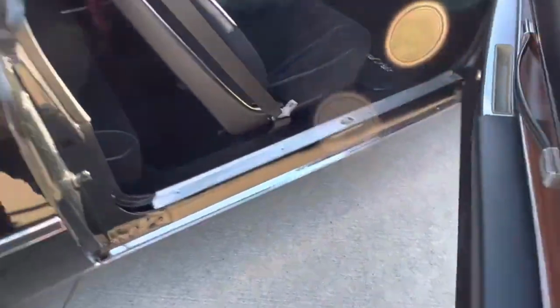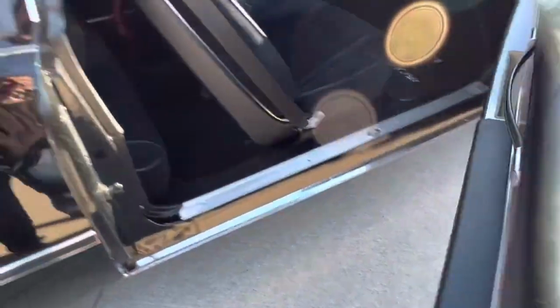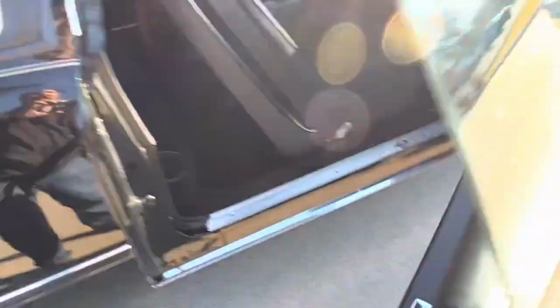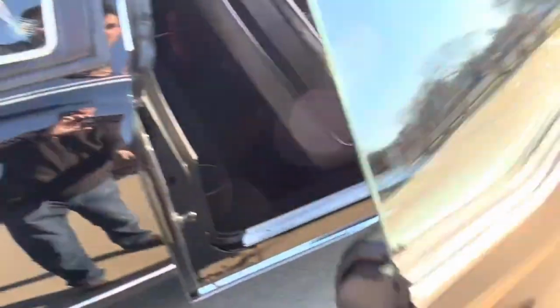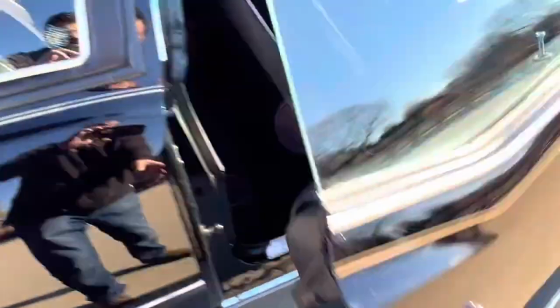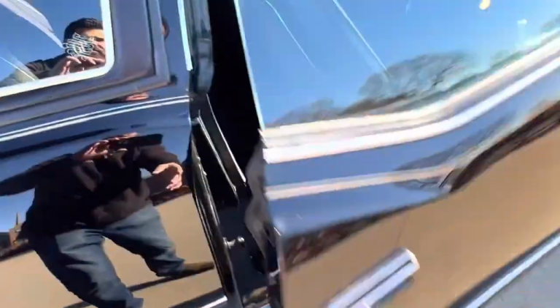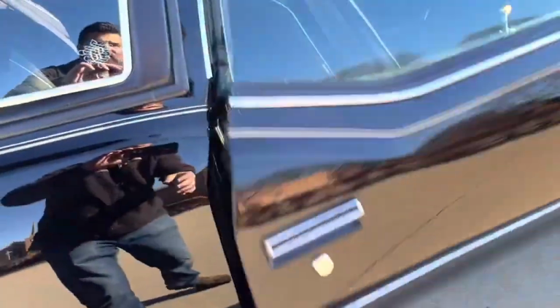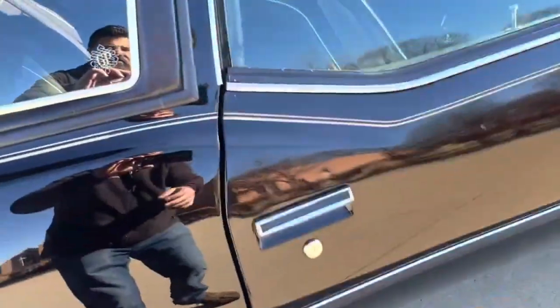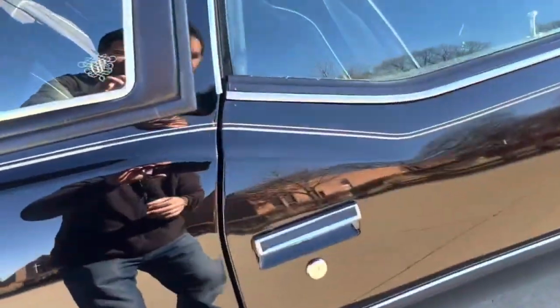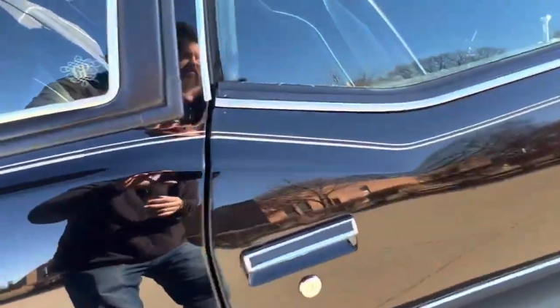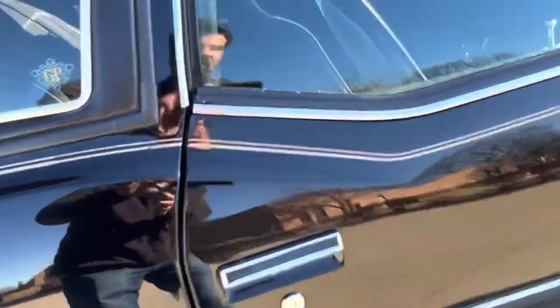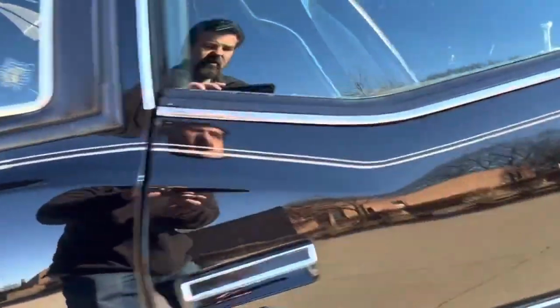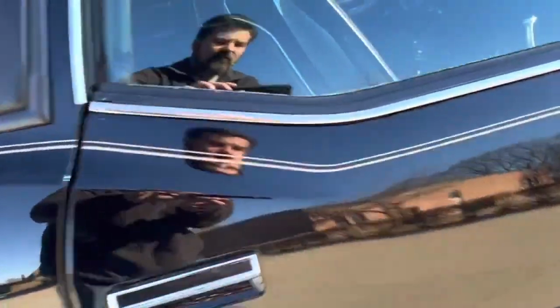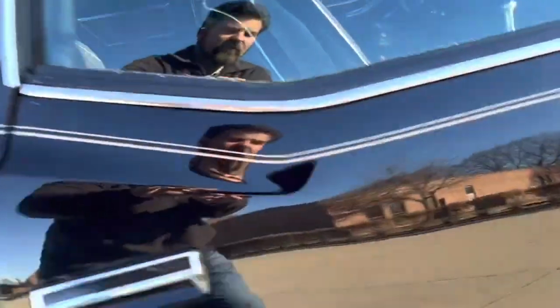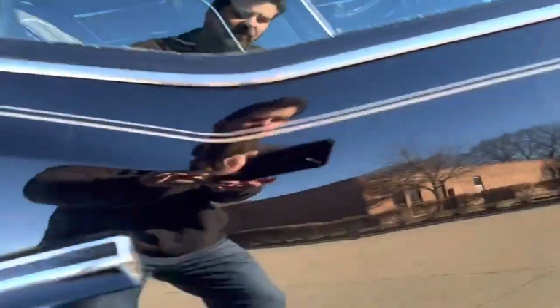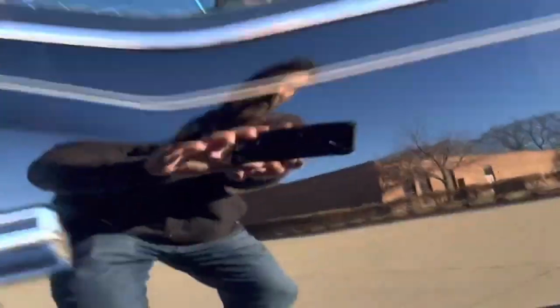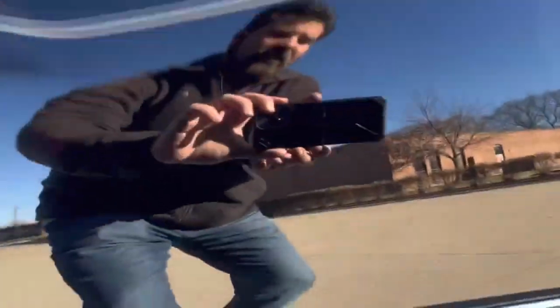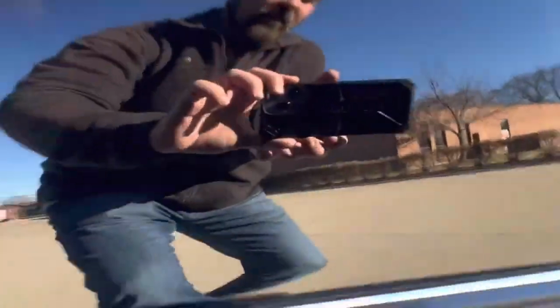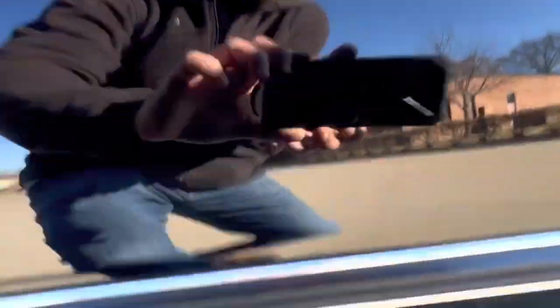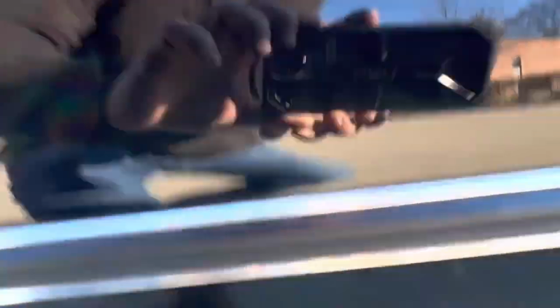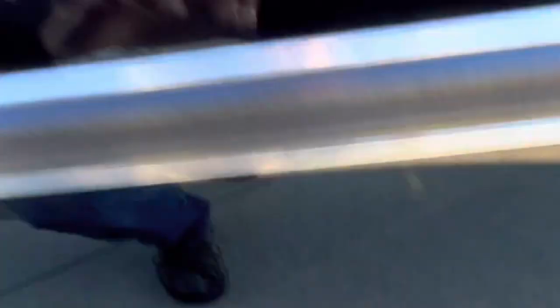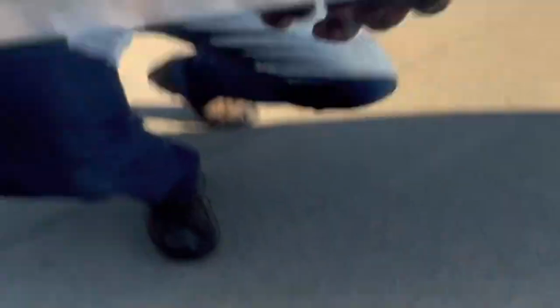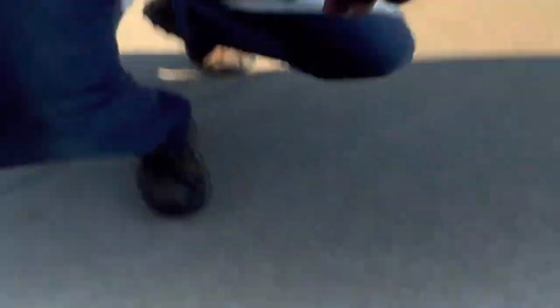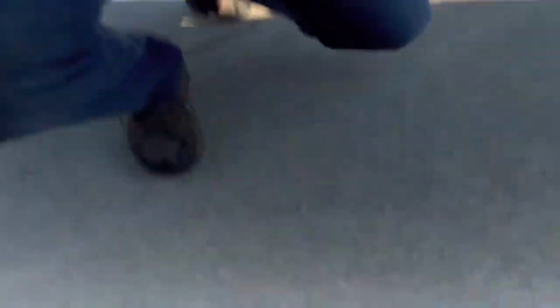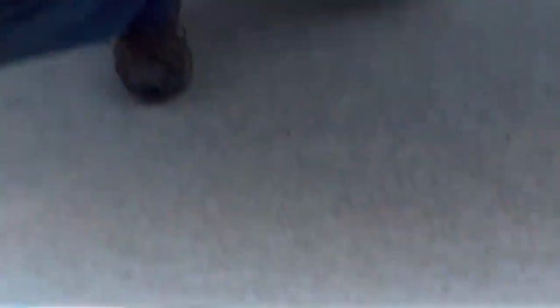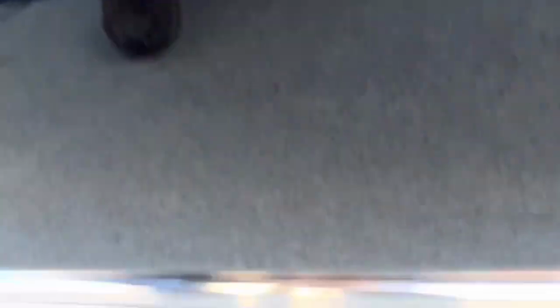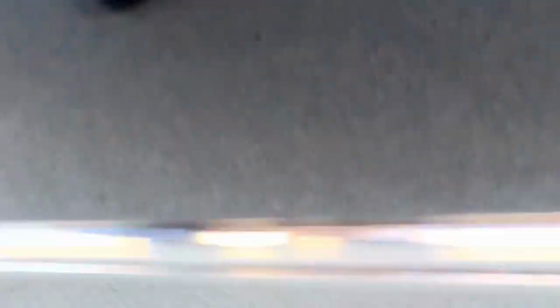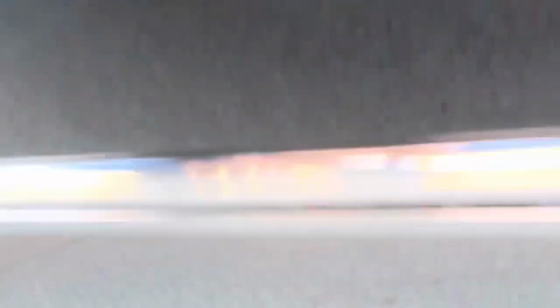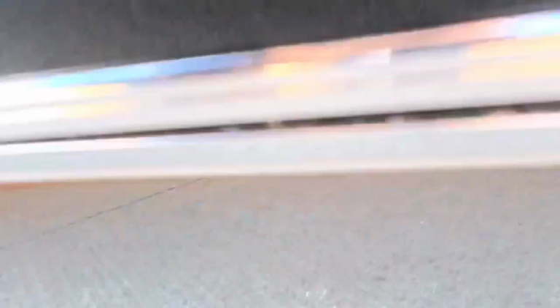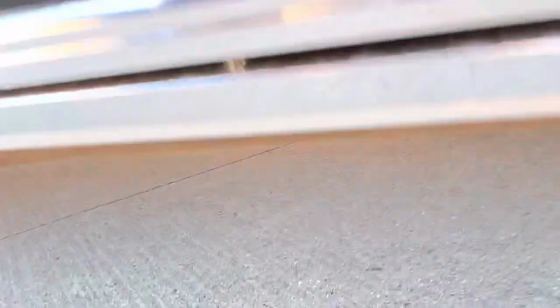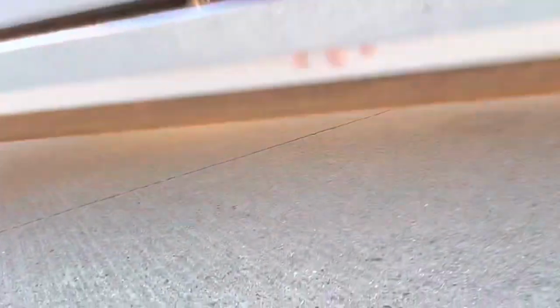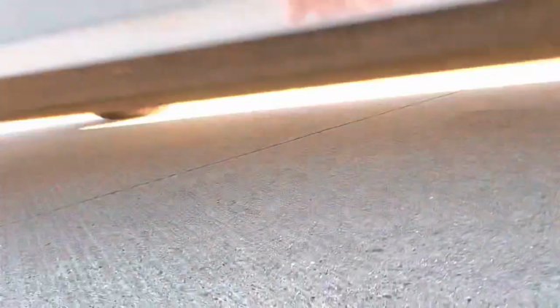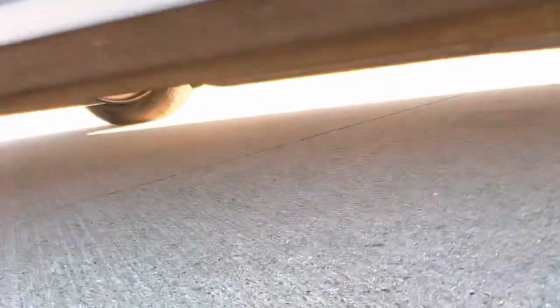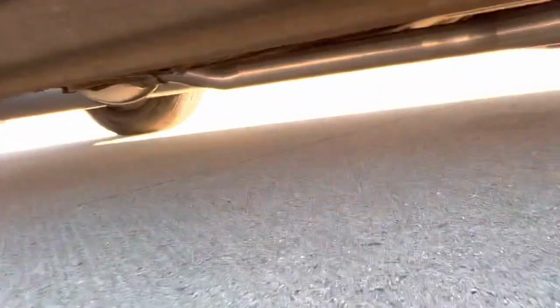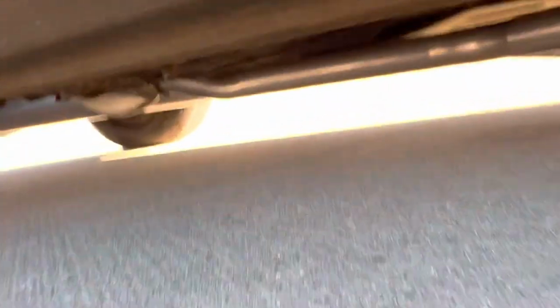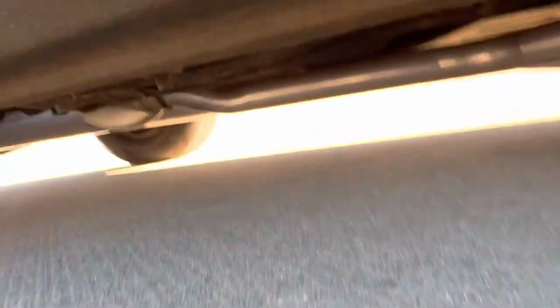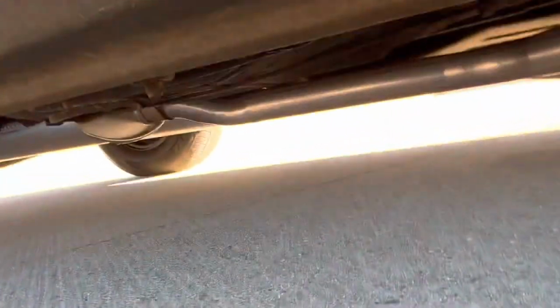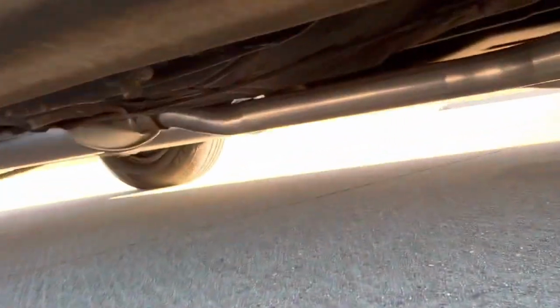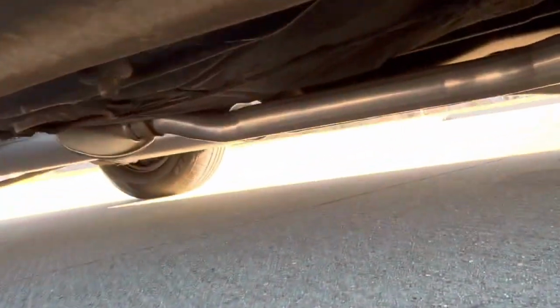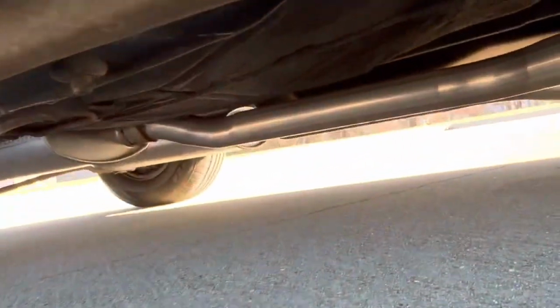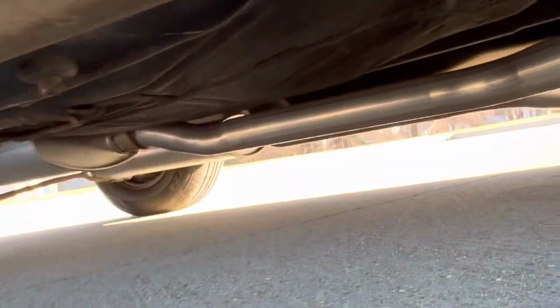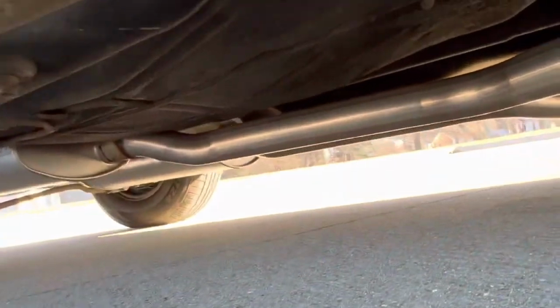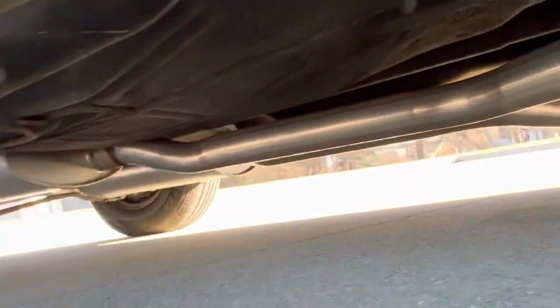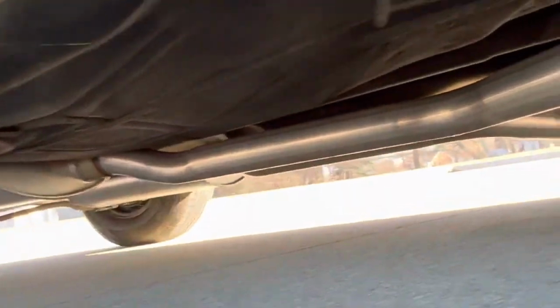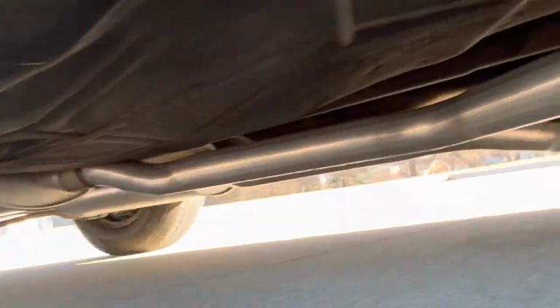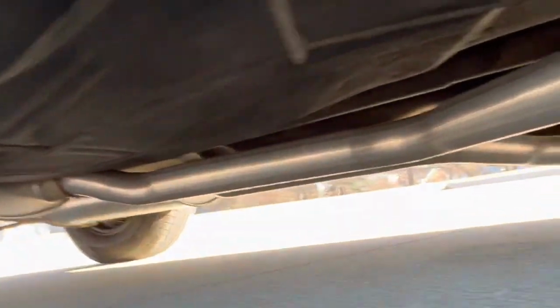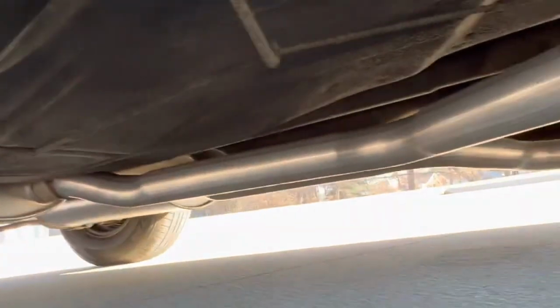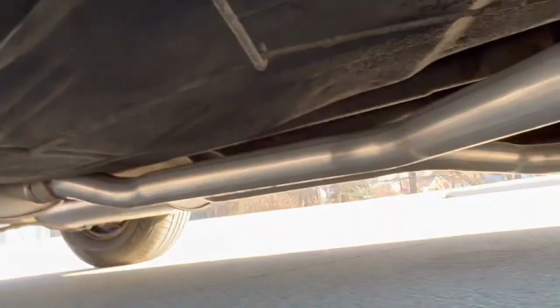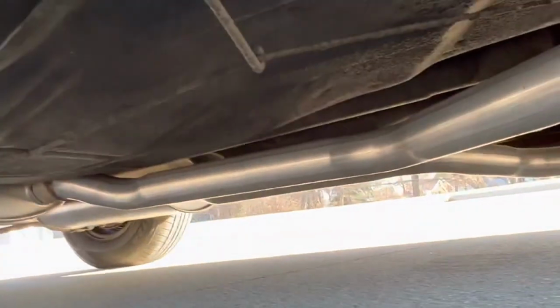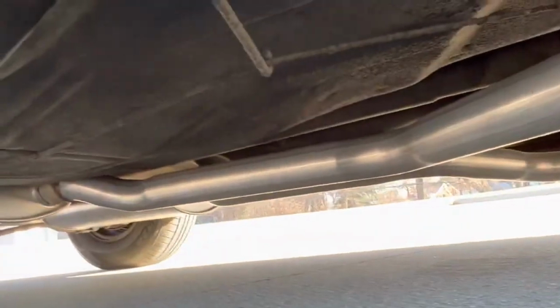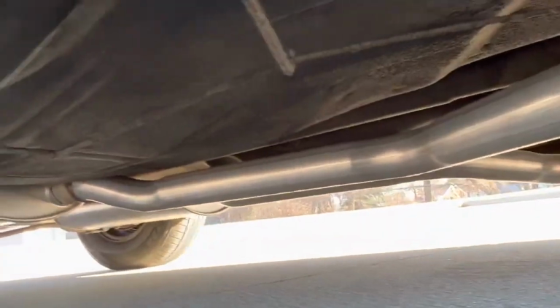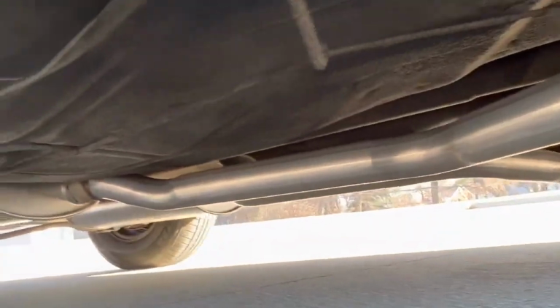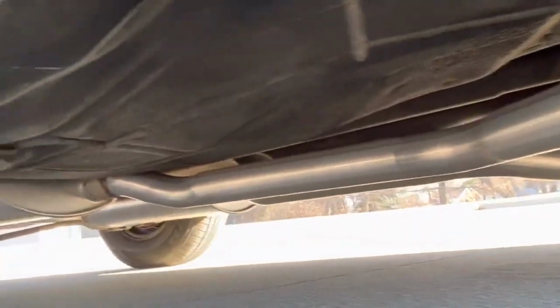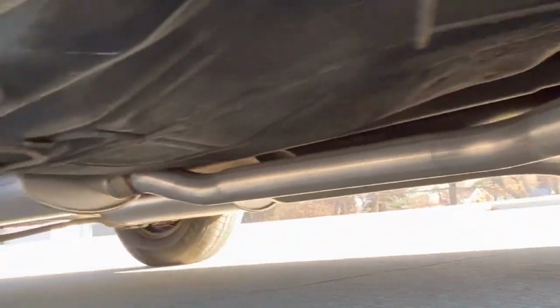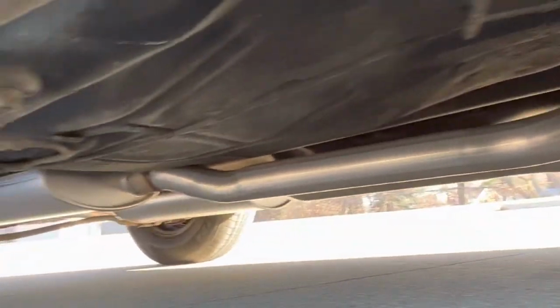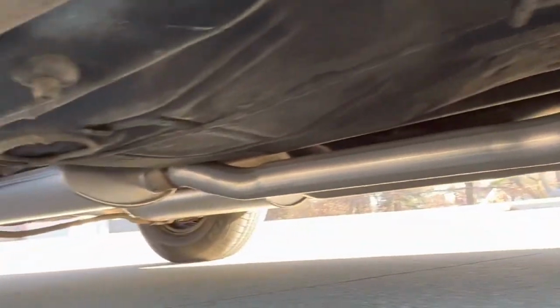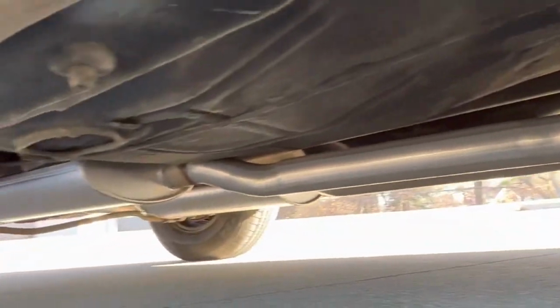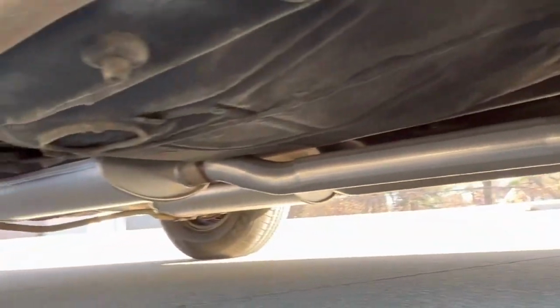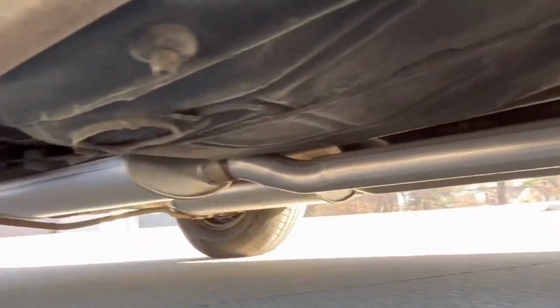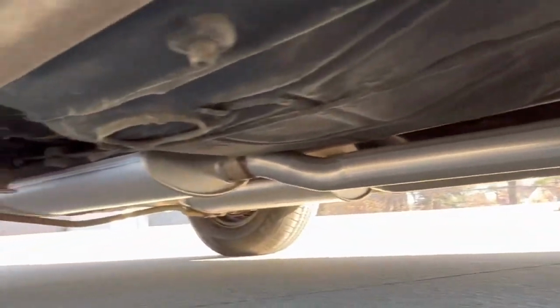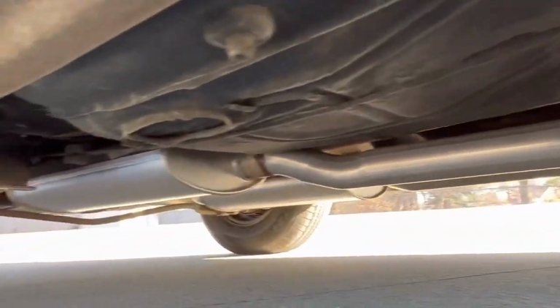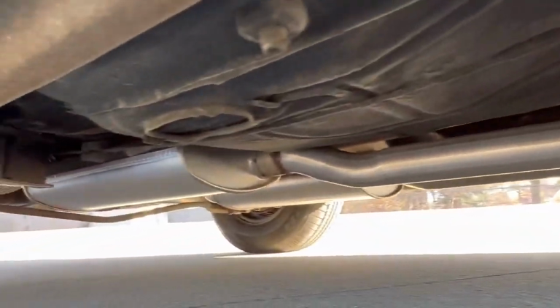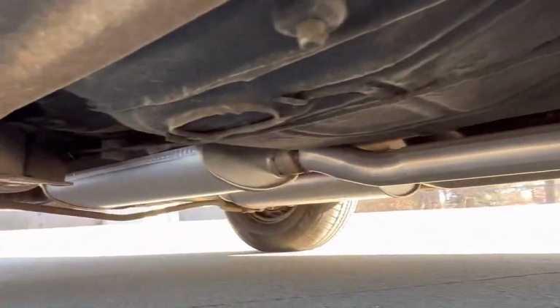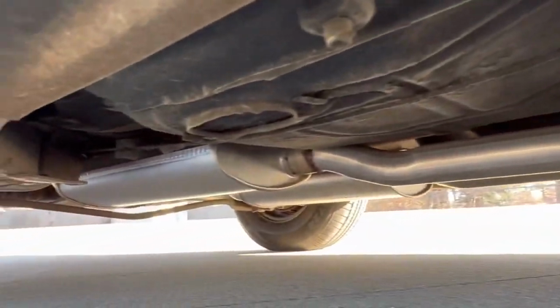Just a nice, nice Grand Prix here. Beautiful undercarriage — never been Z-Barded, all new exhaust system, solid throughout.